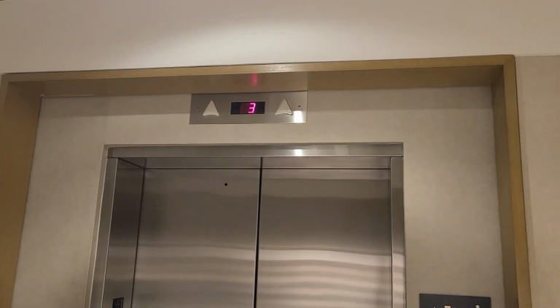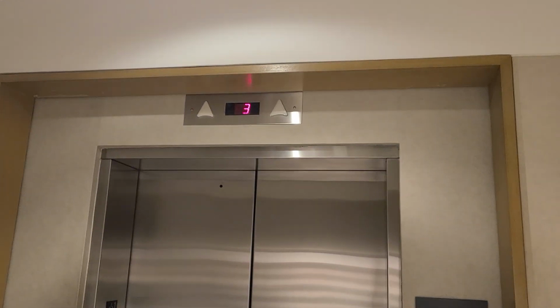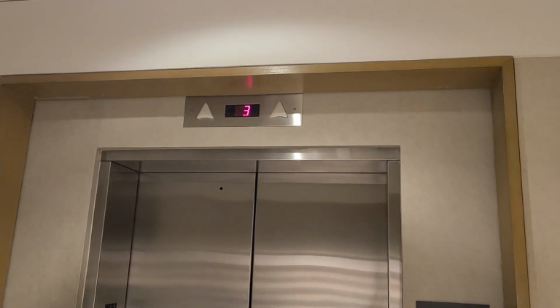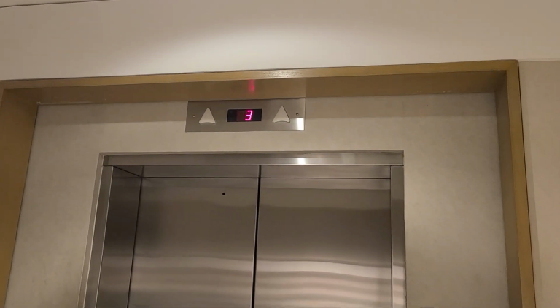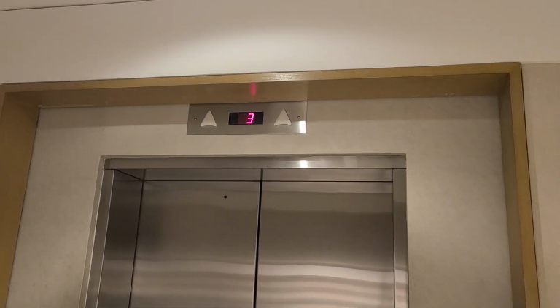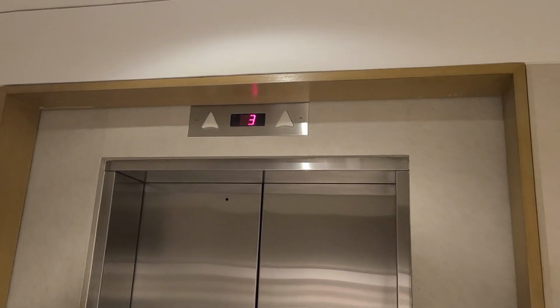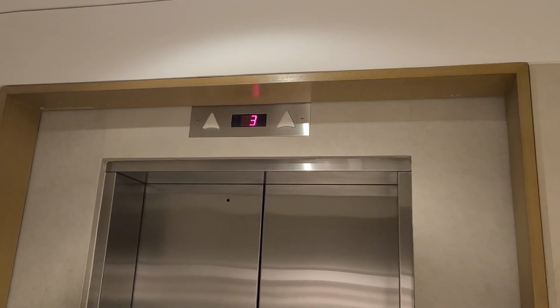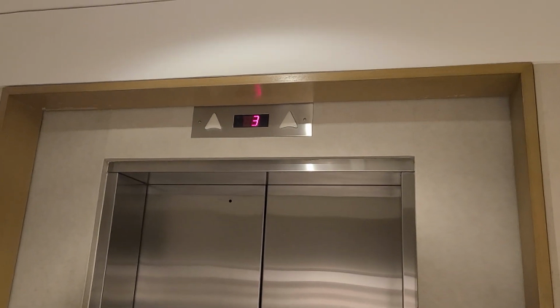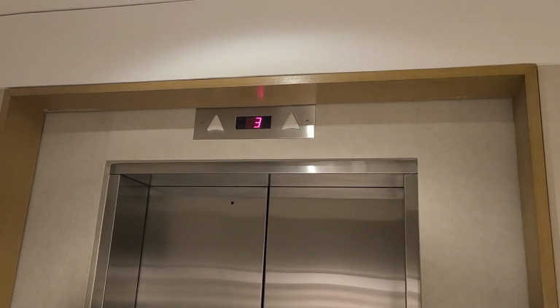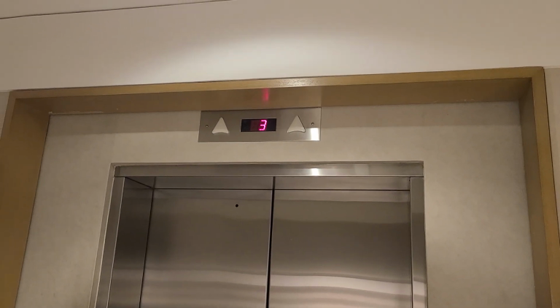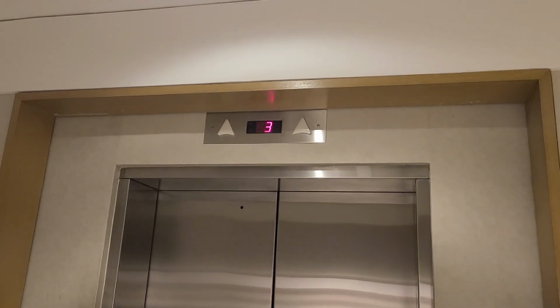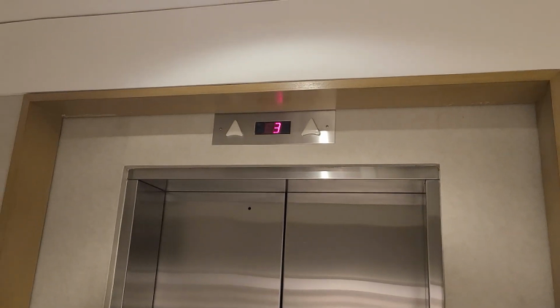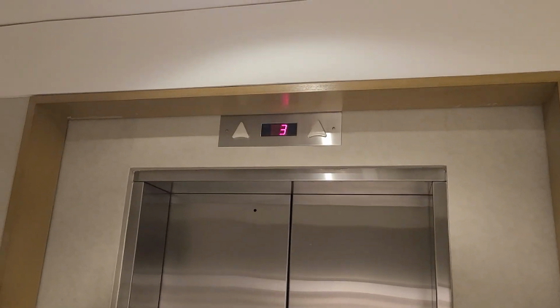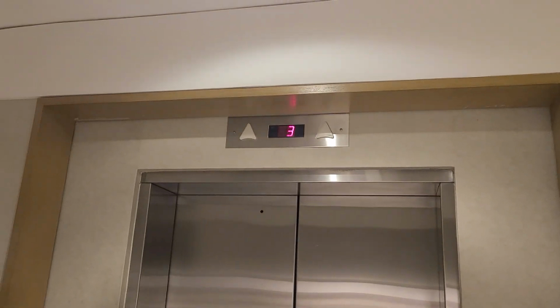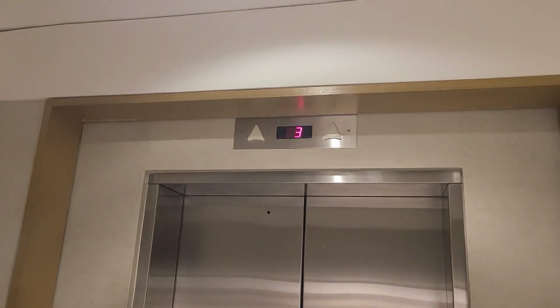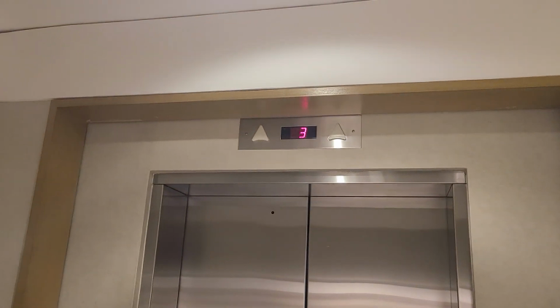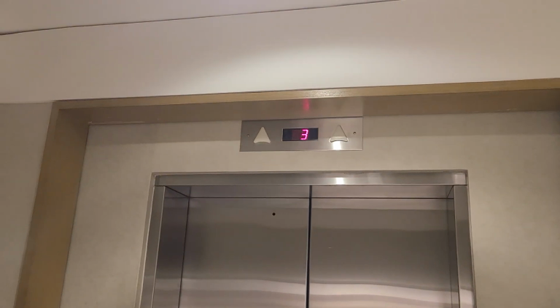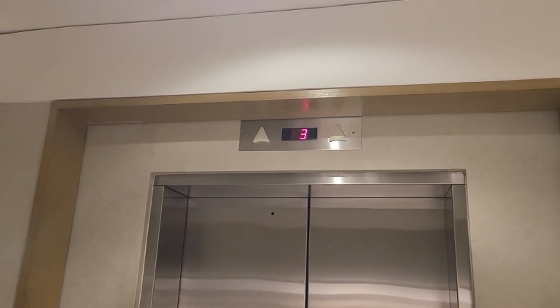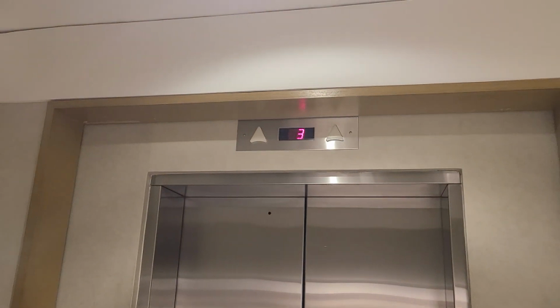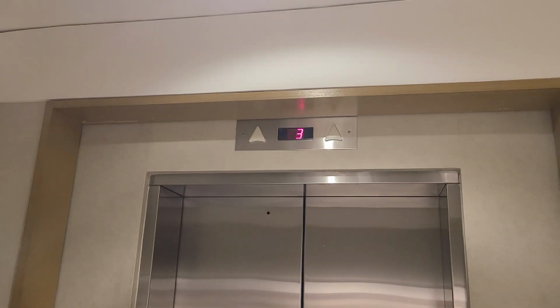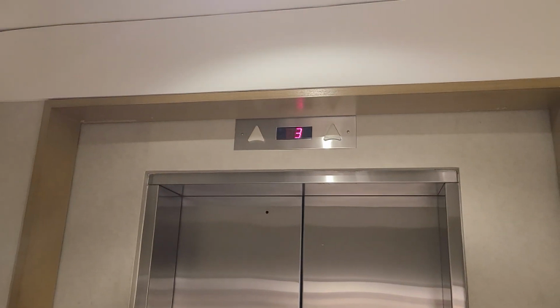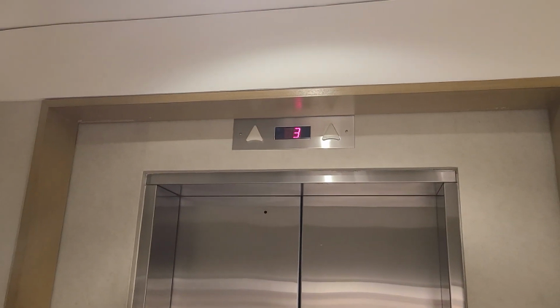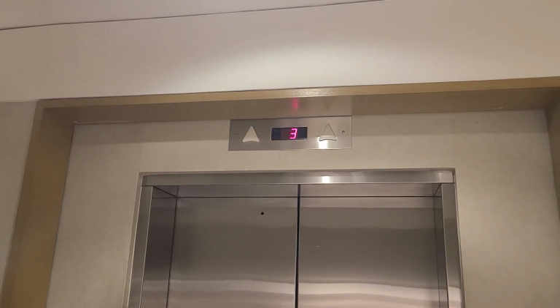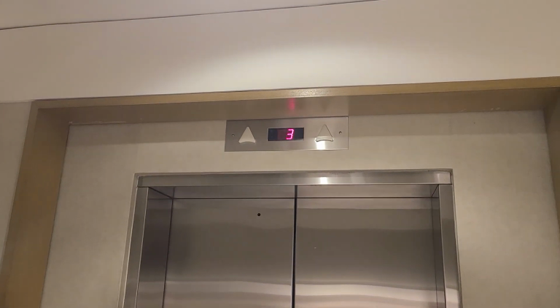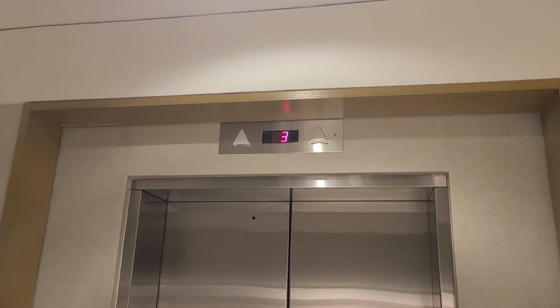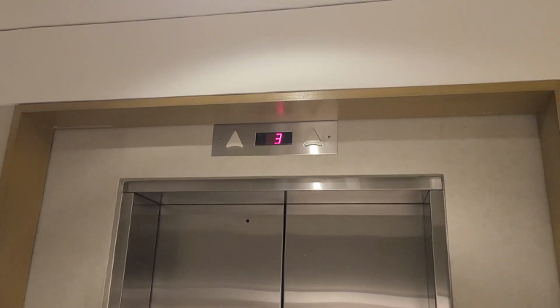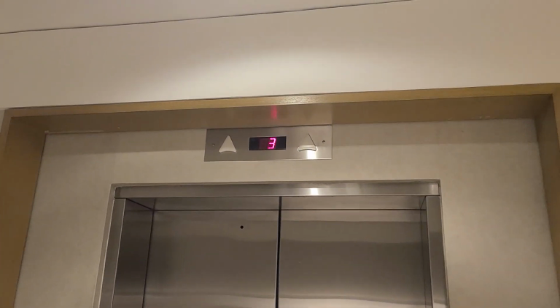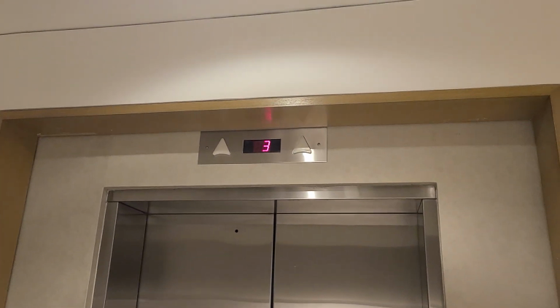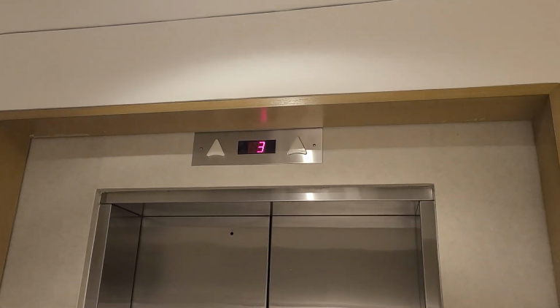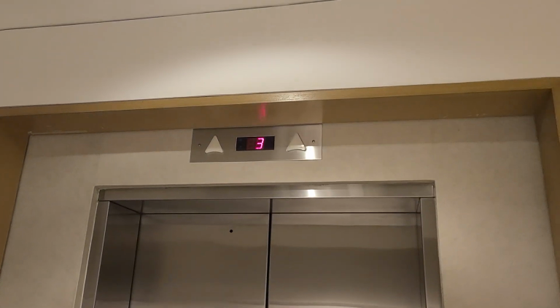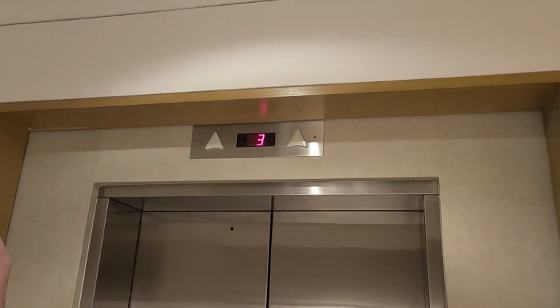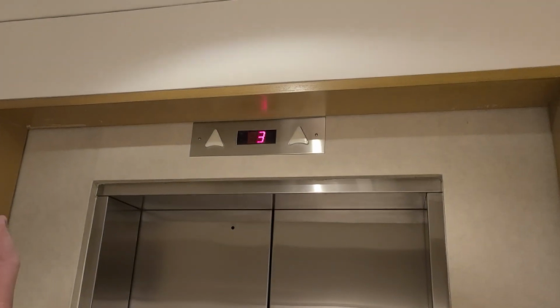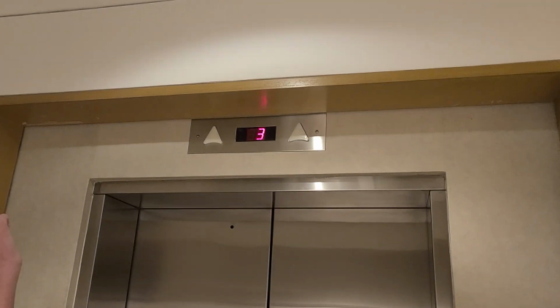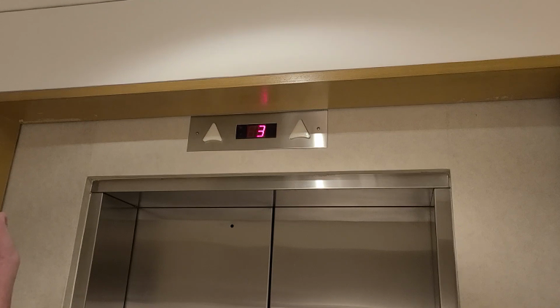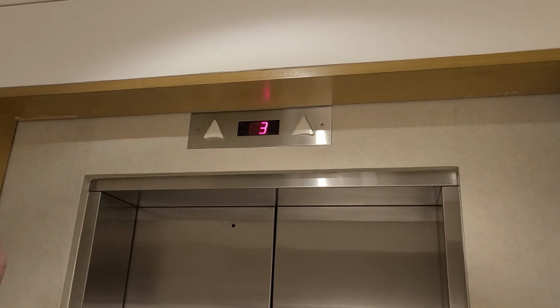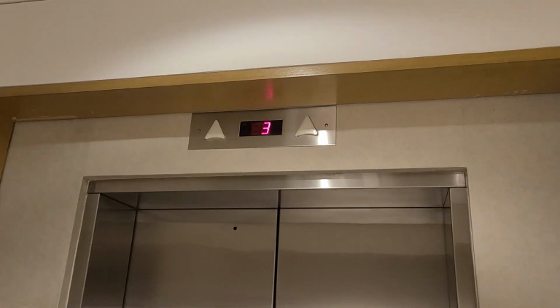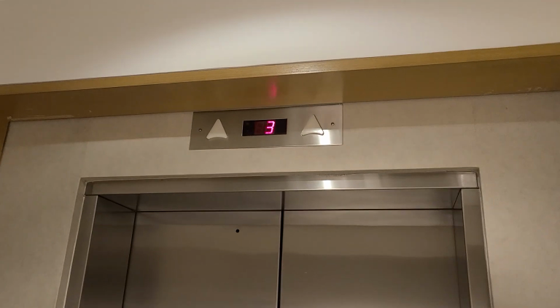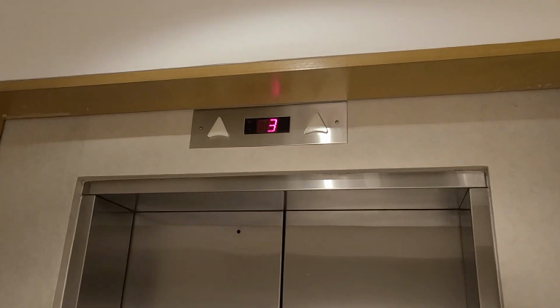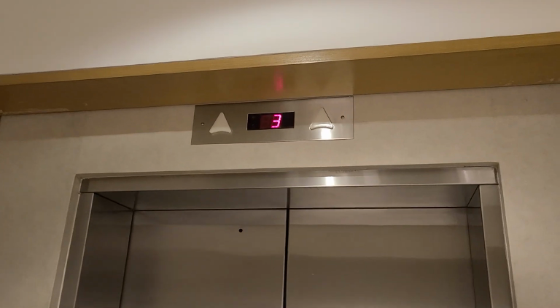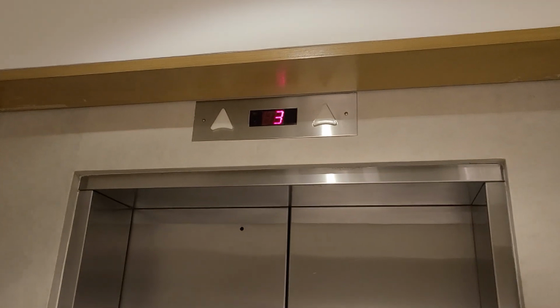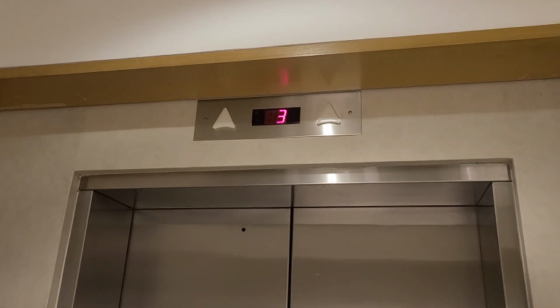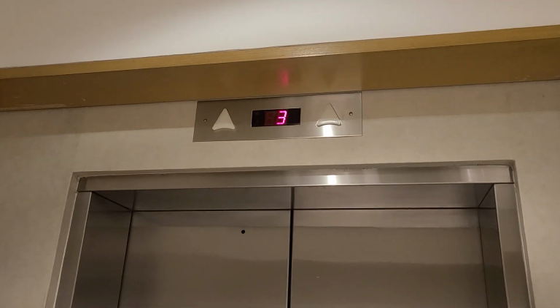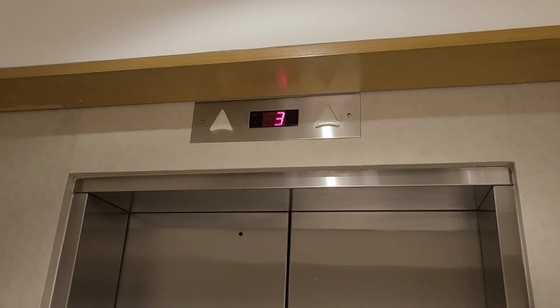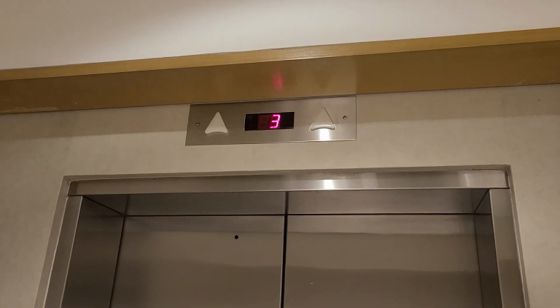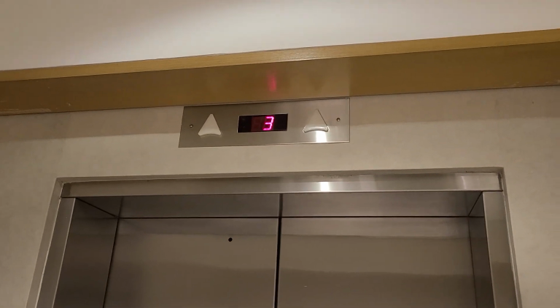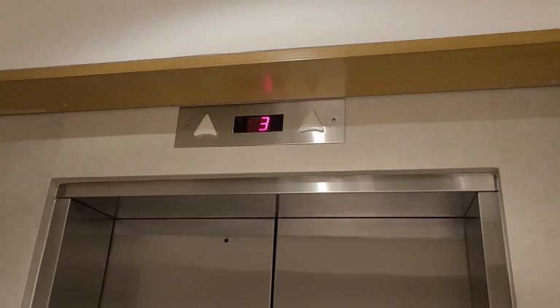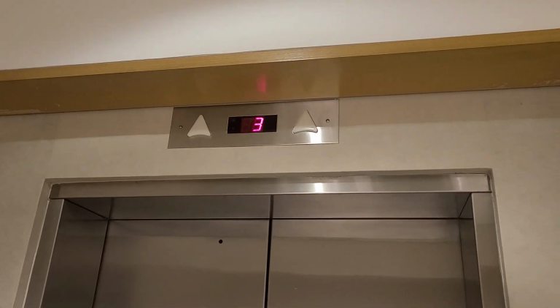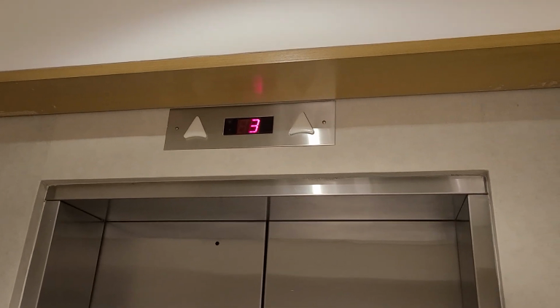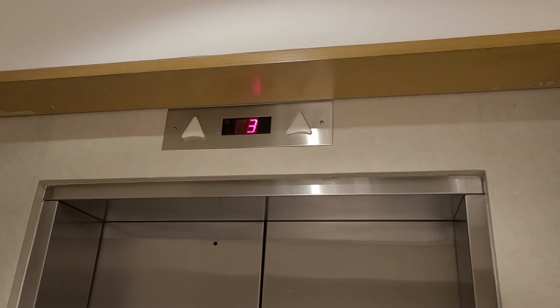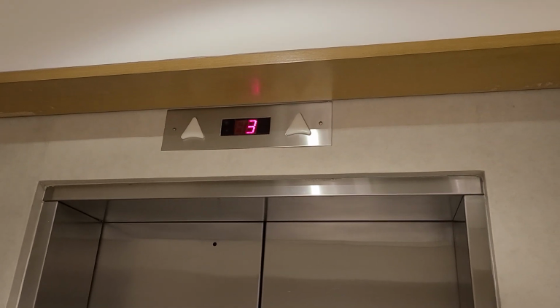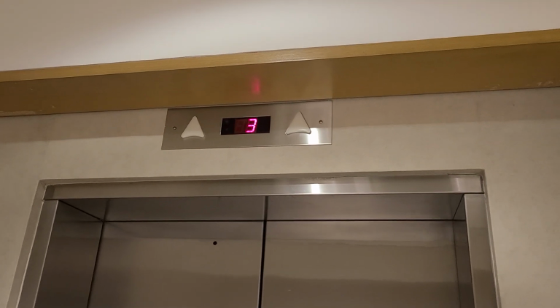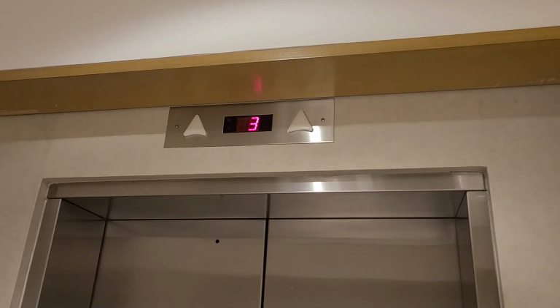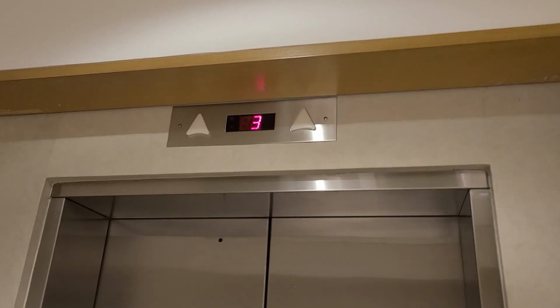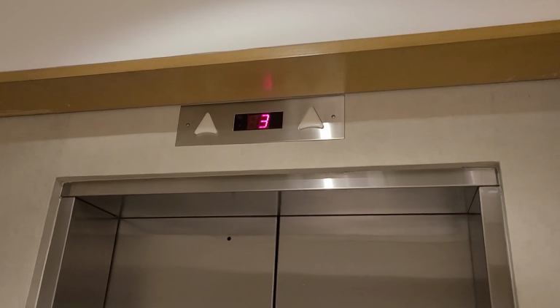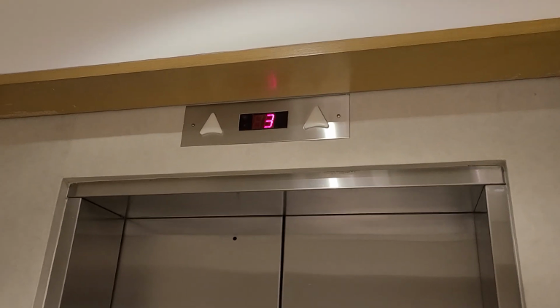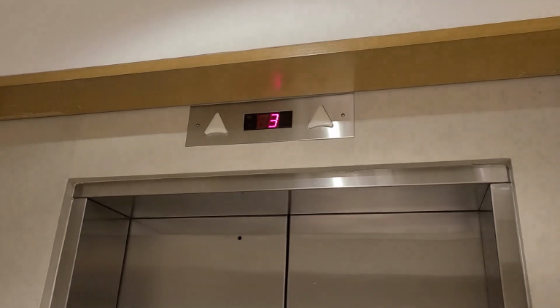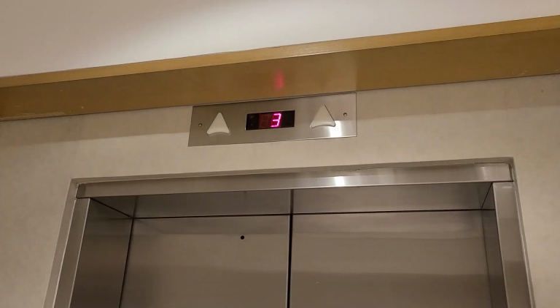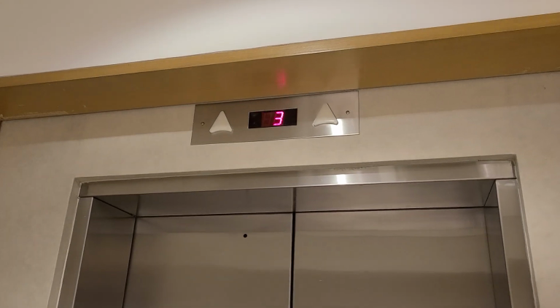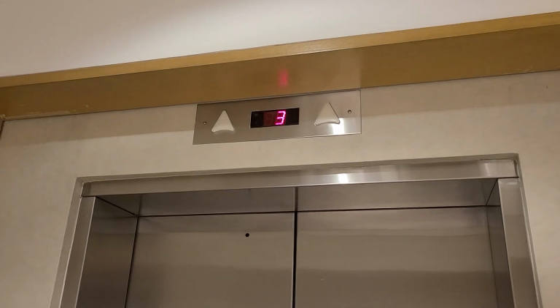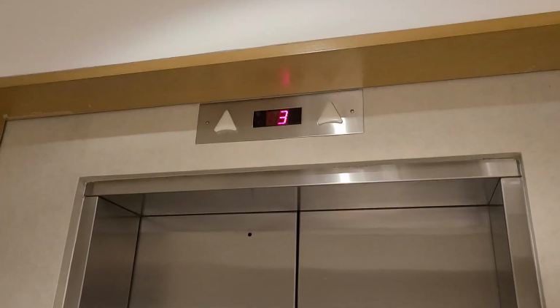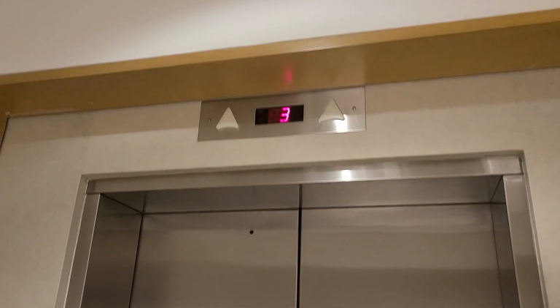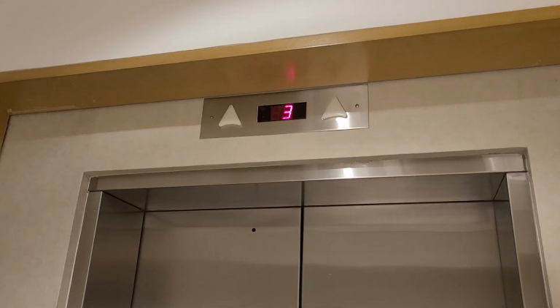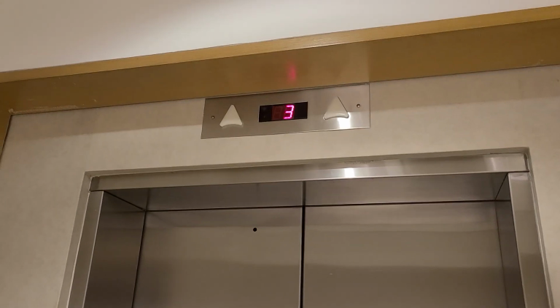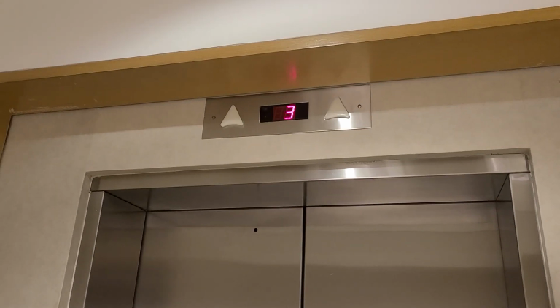There's the outside floor indicator up here. I actually think that's pretty cool how they have that.